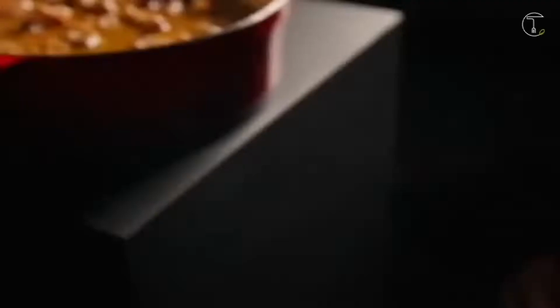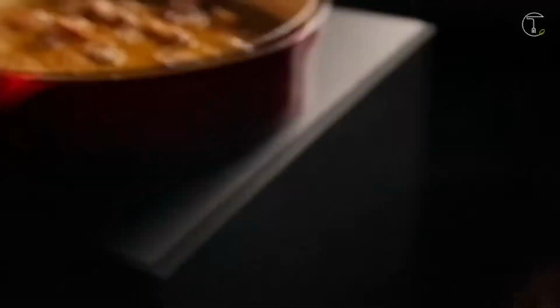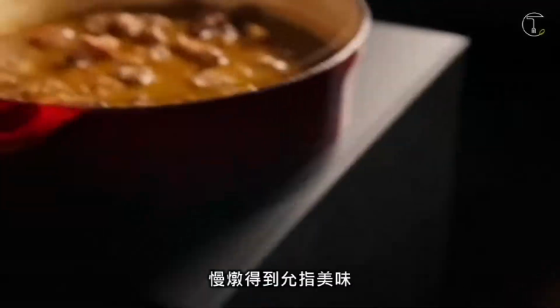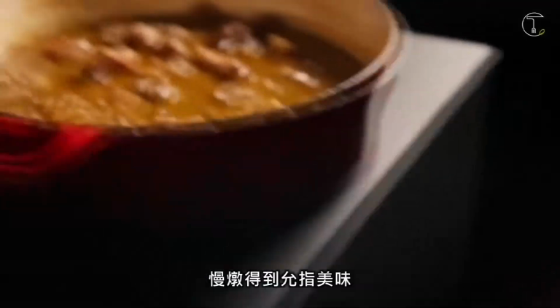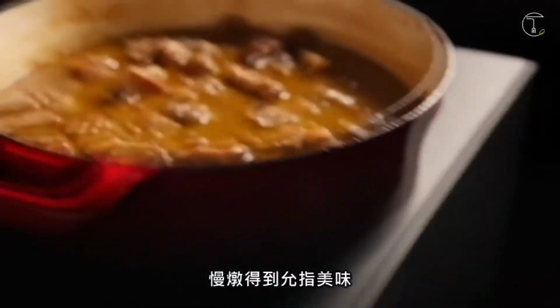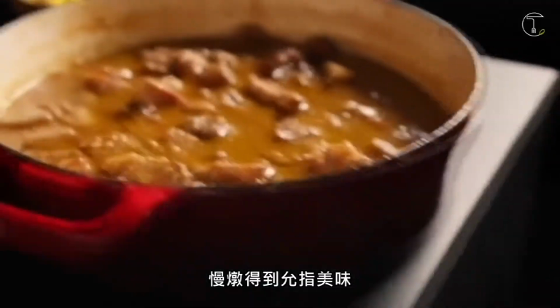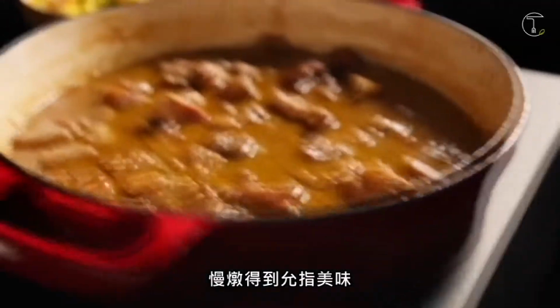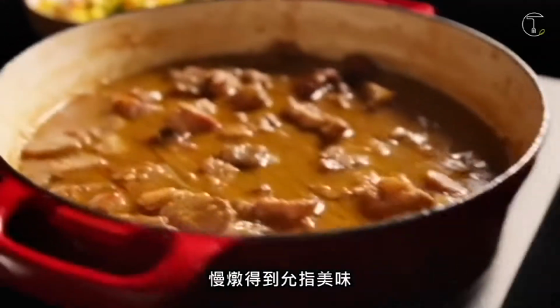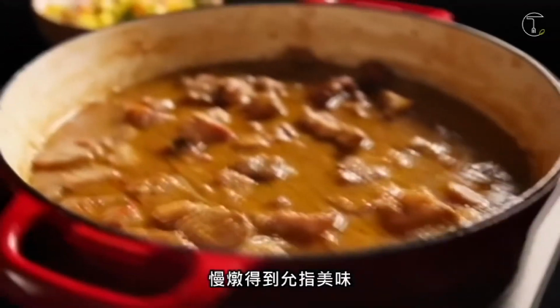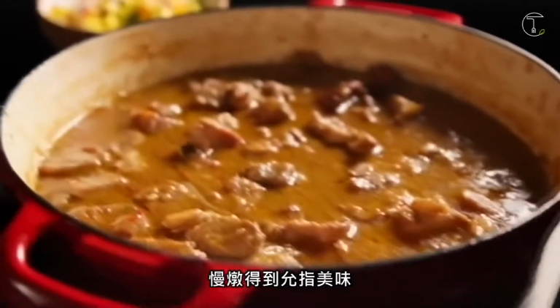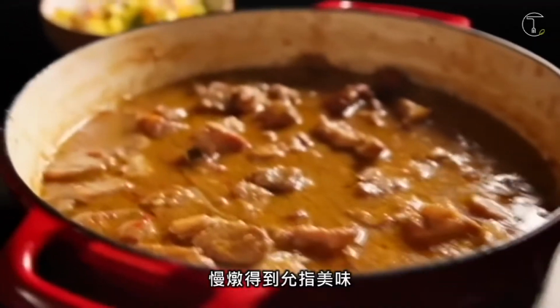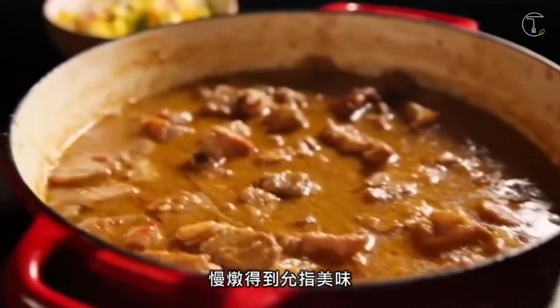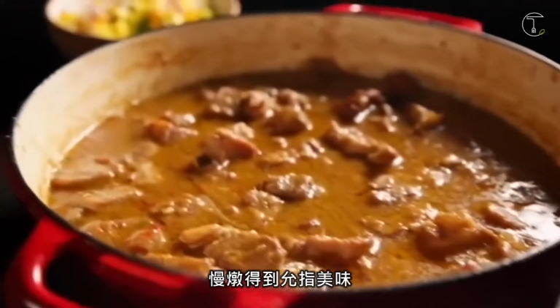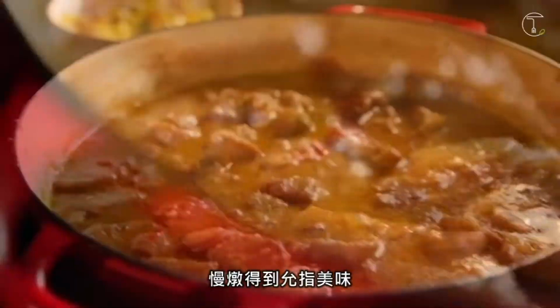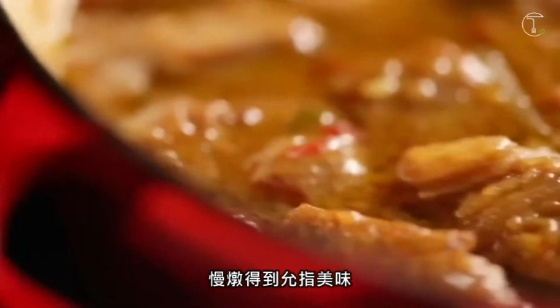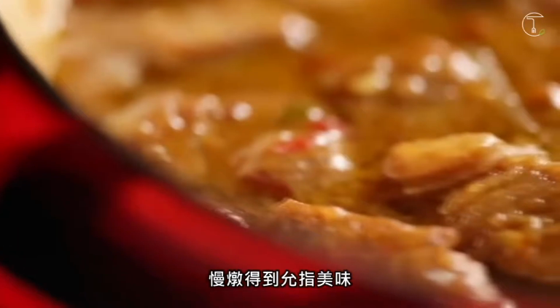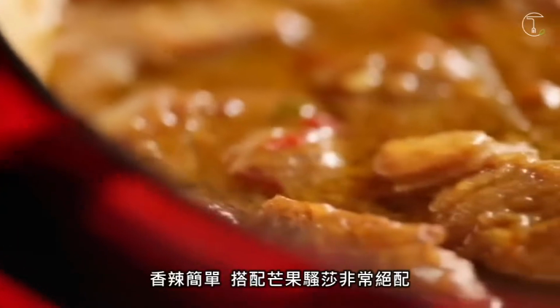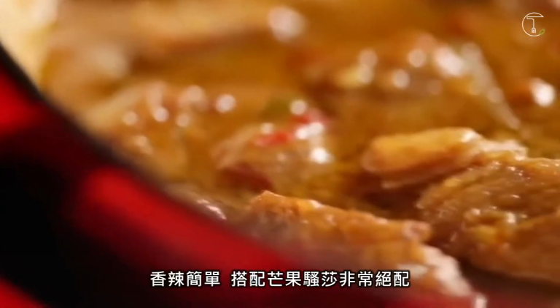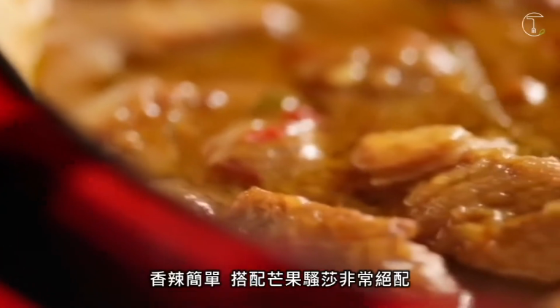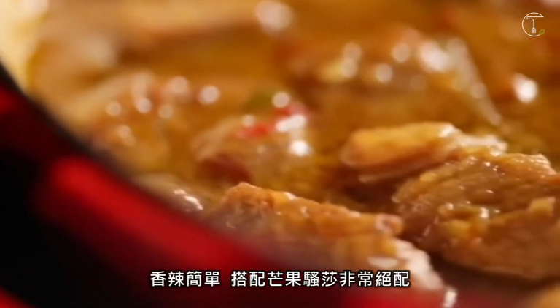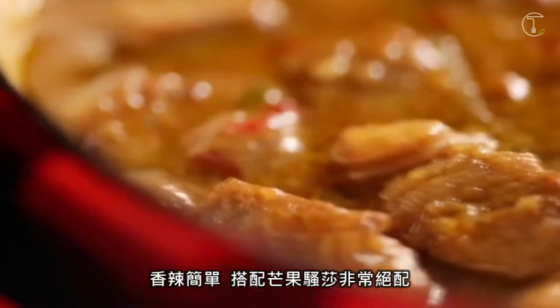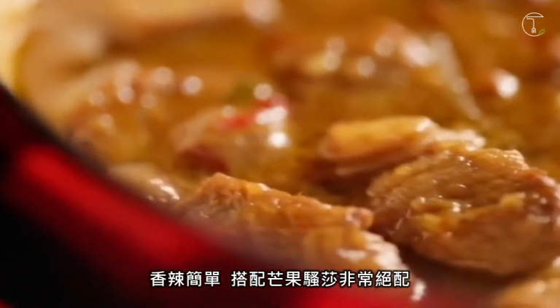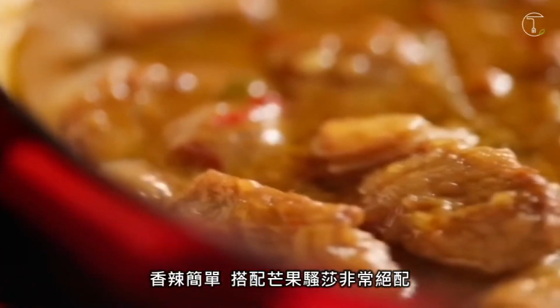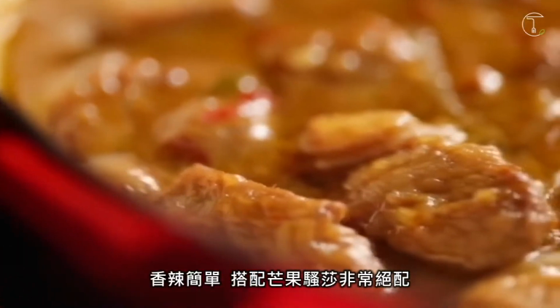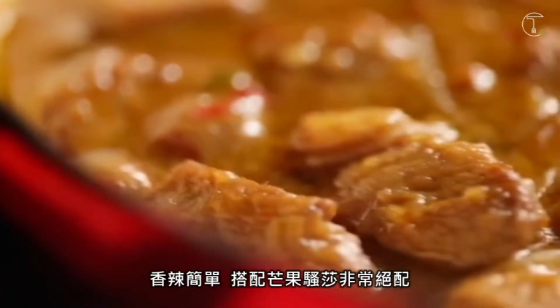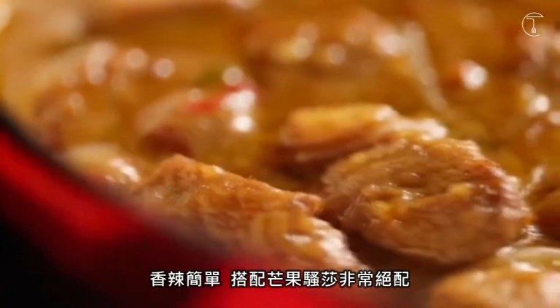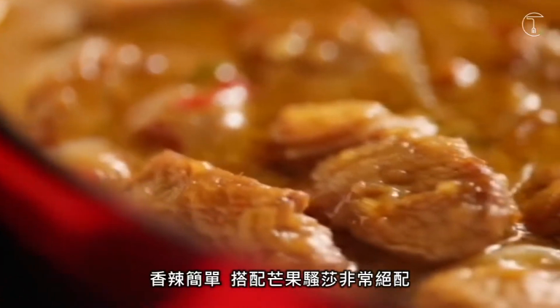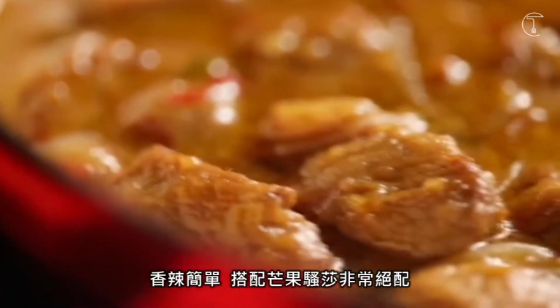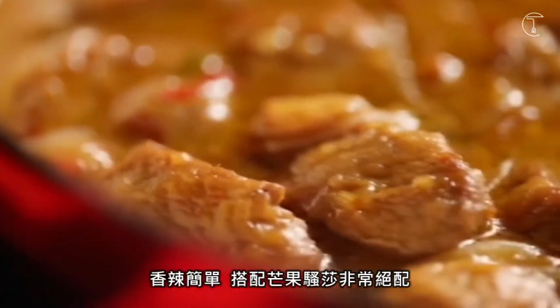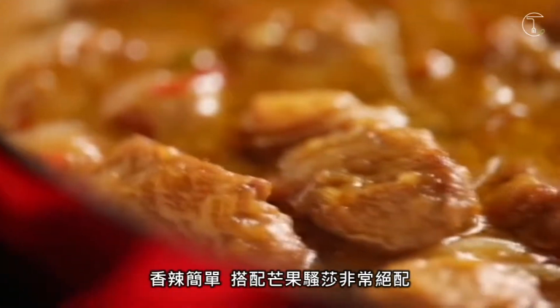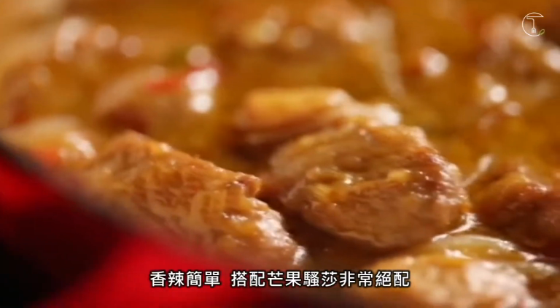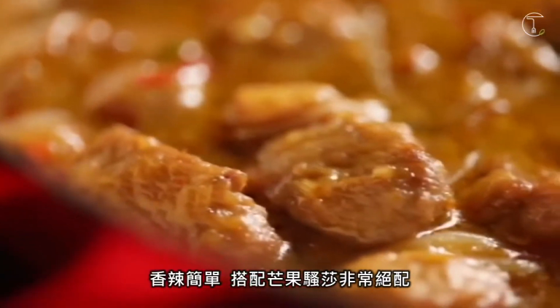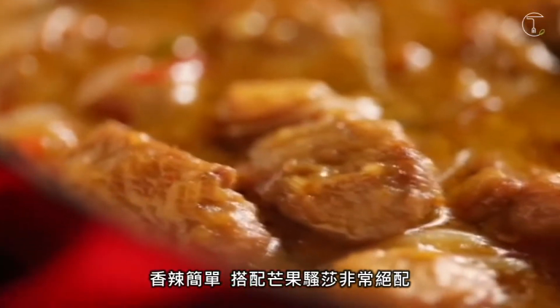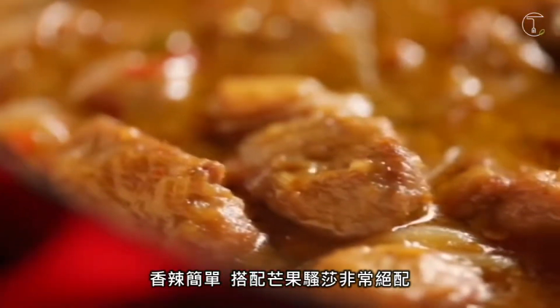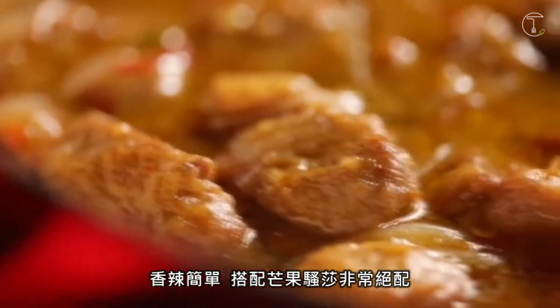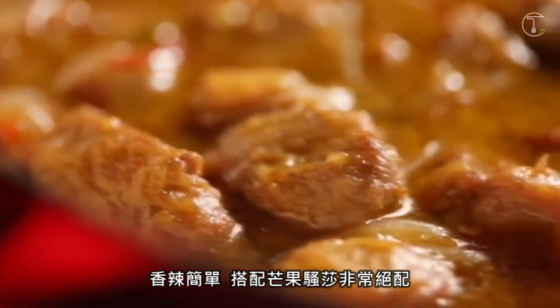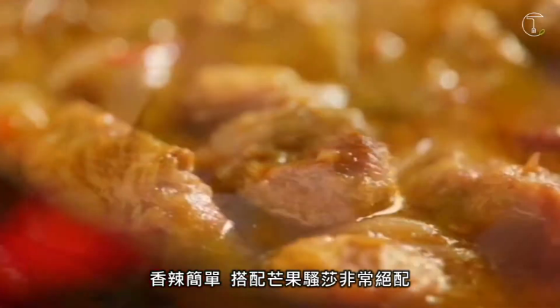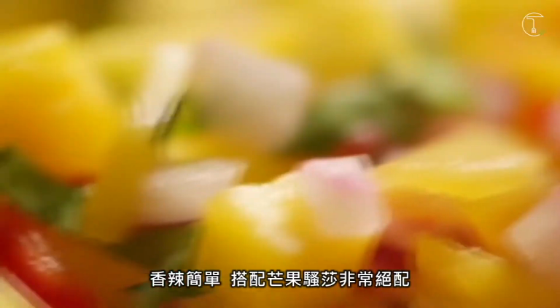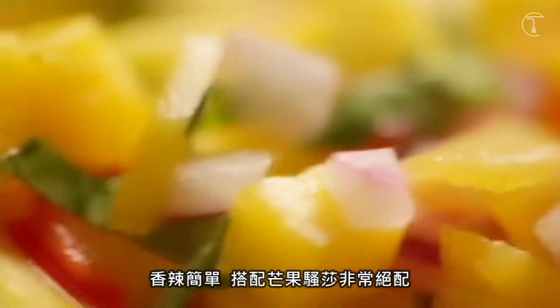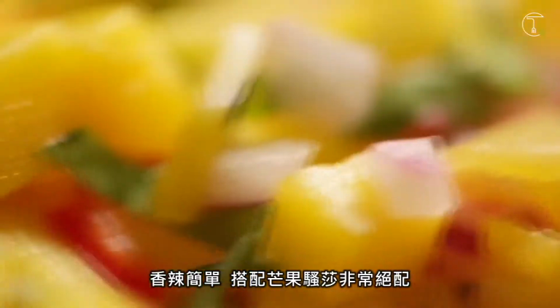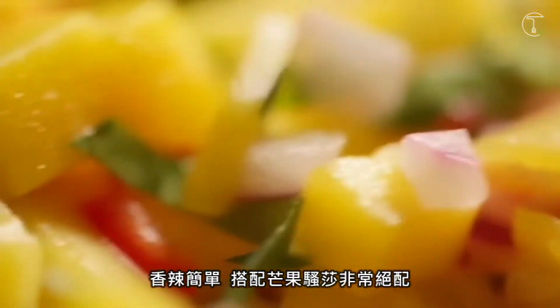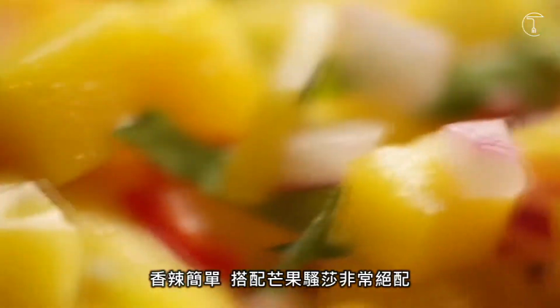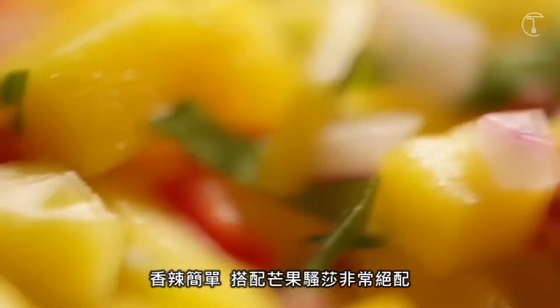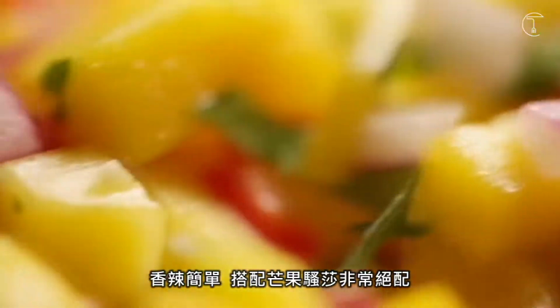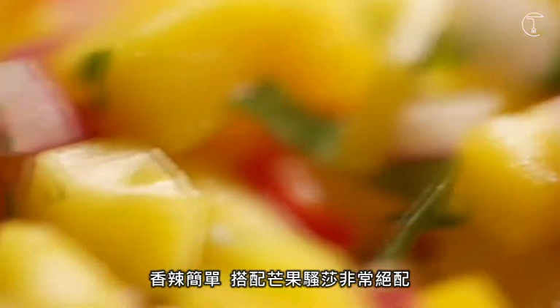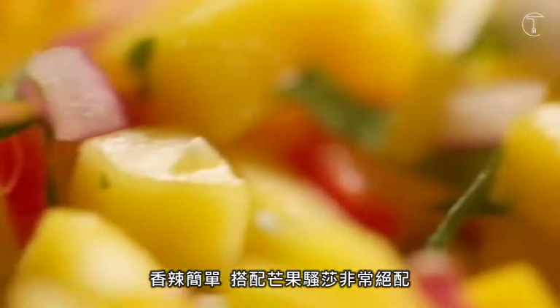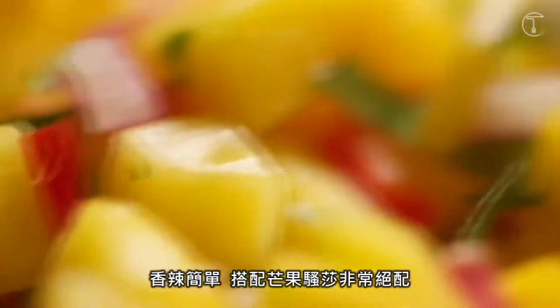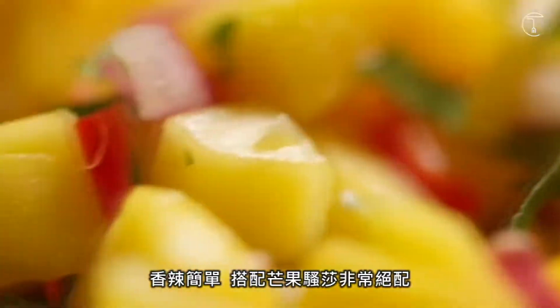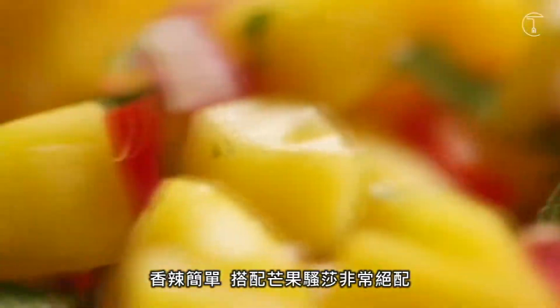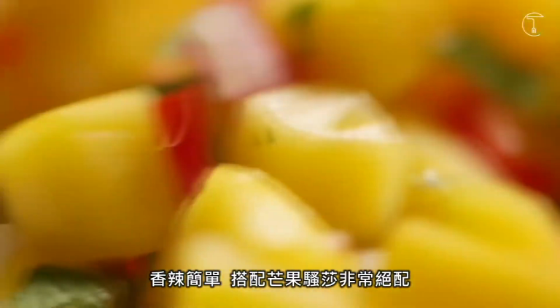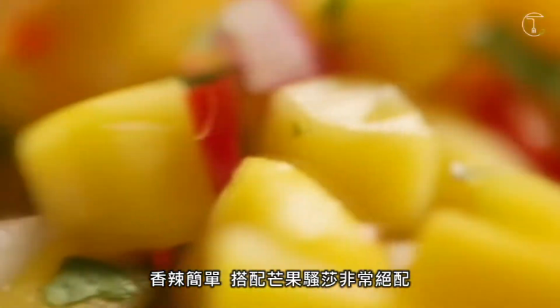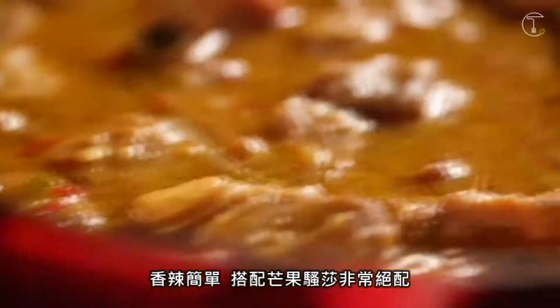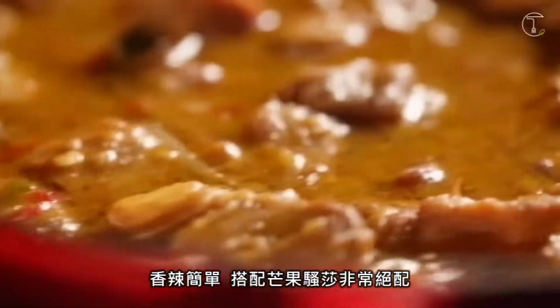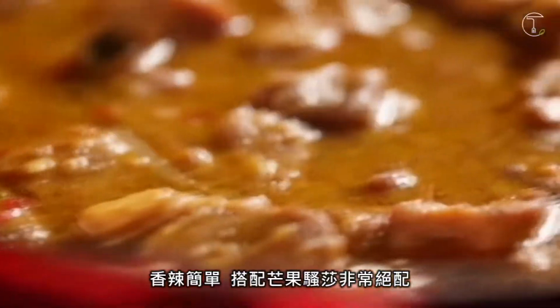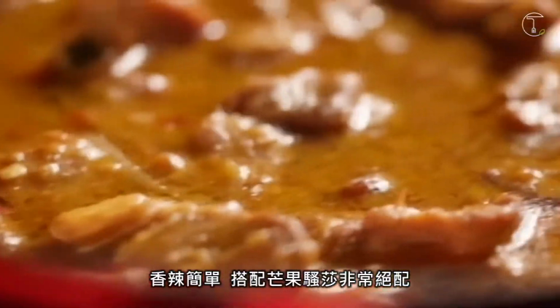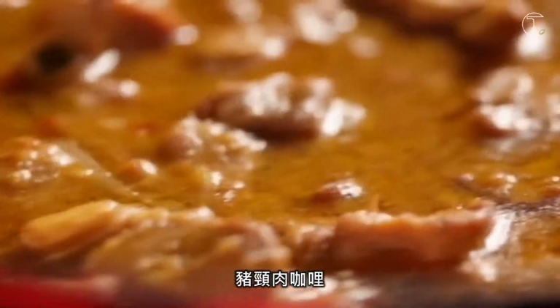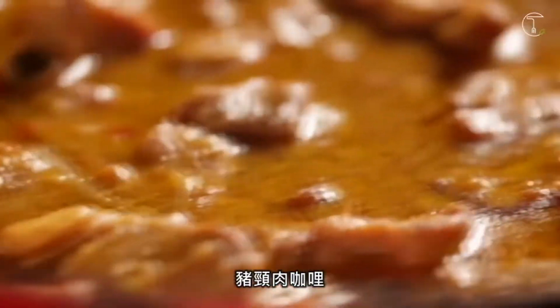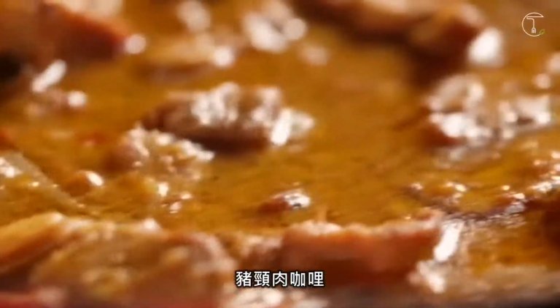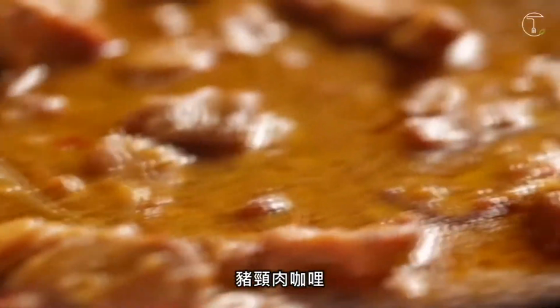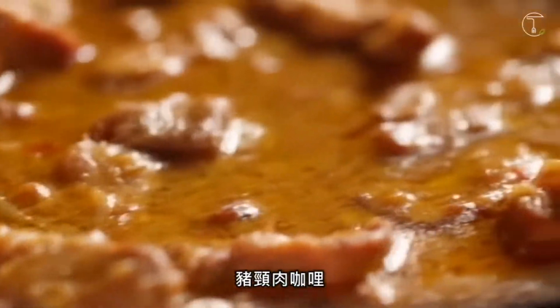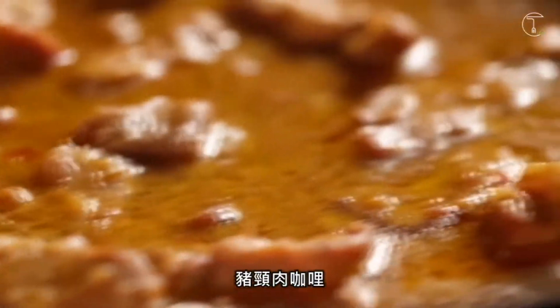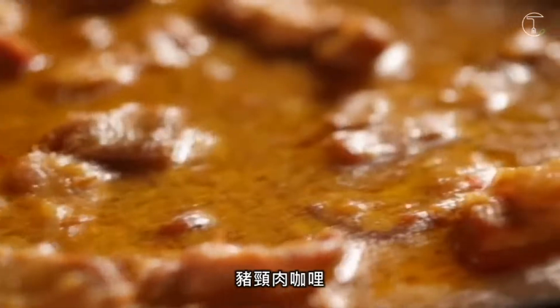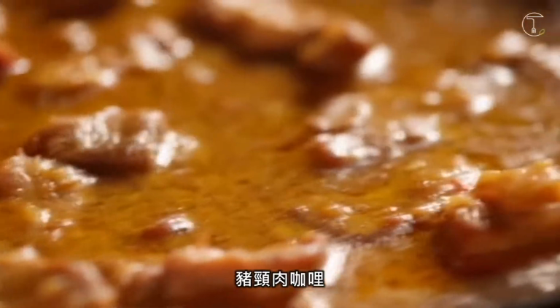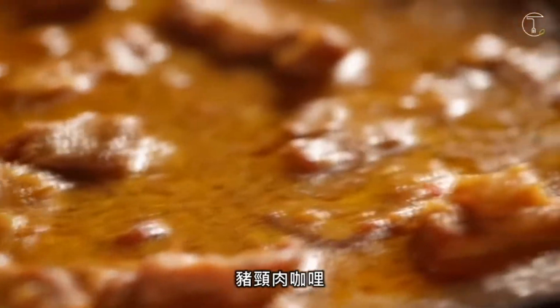Slow cooked for succulence, spicy, super easy to make and wonderful served with fresh mango salsa — pork neck curry.